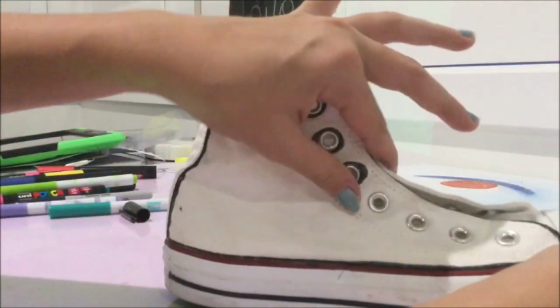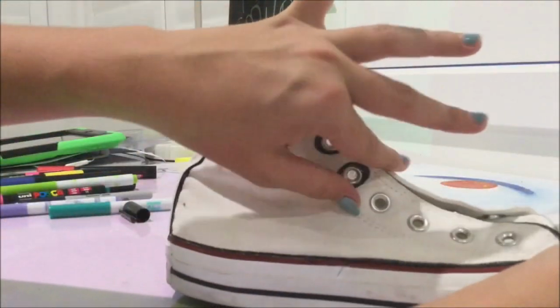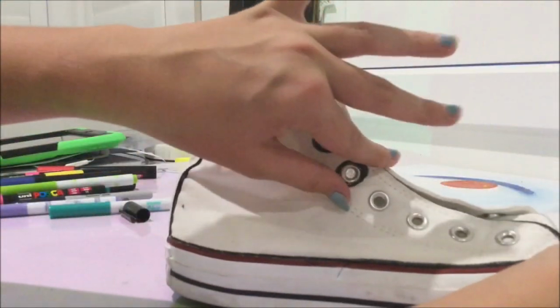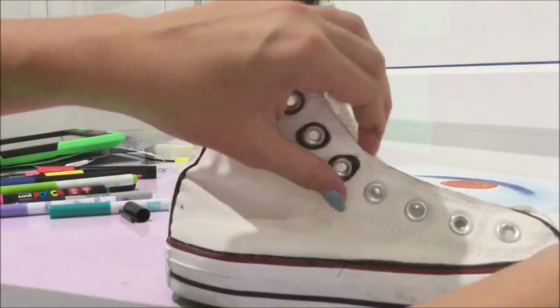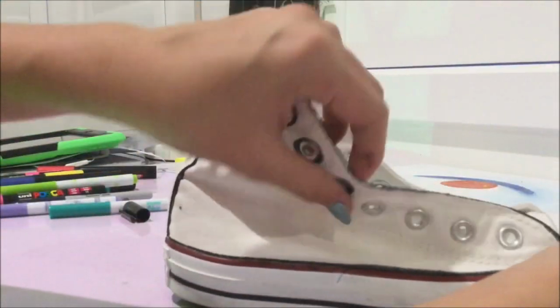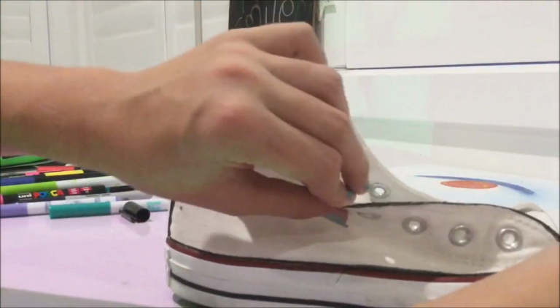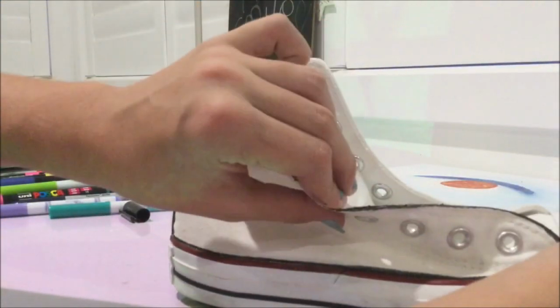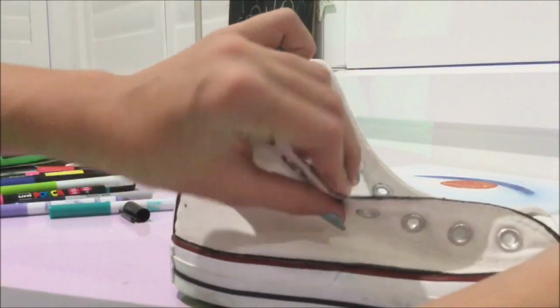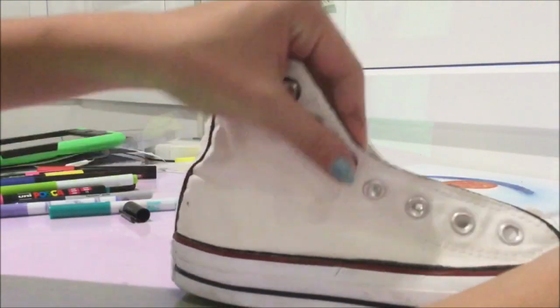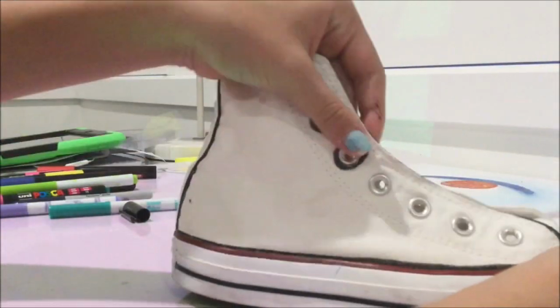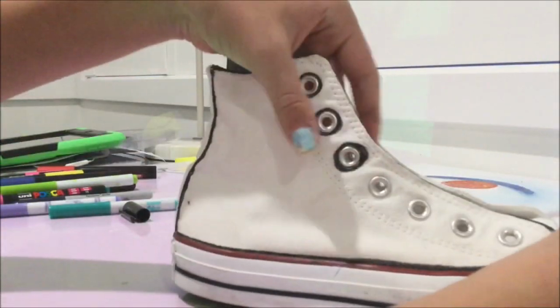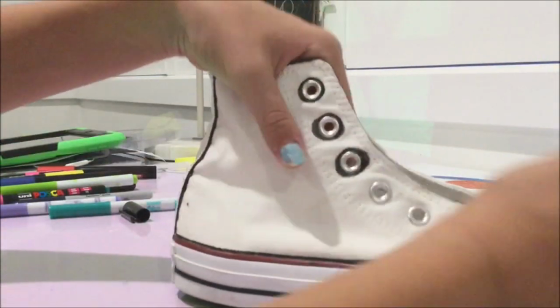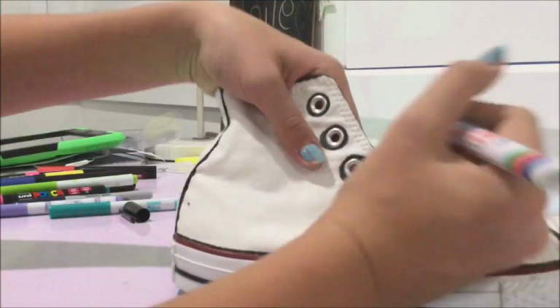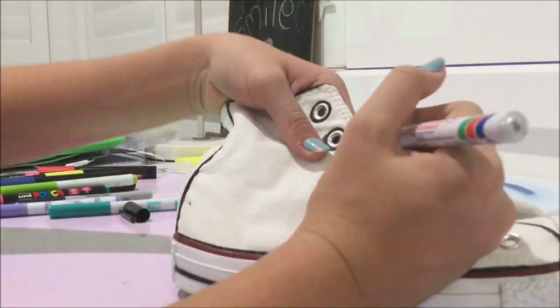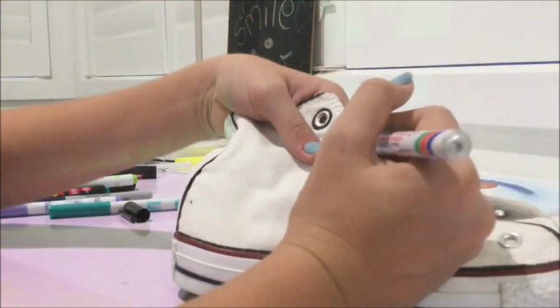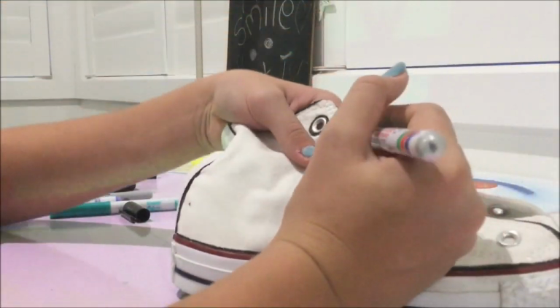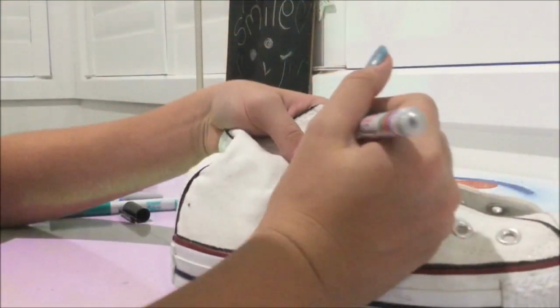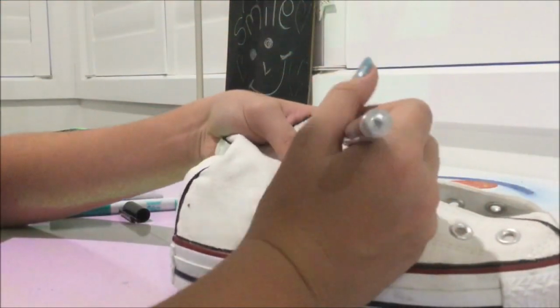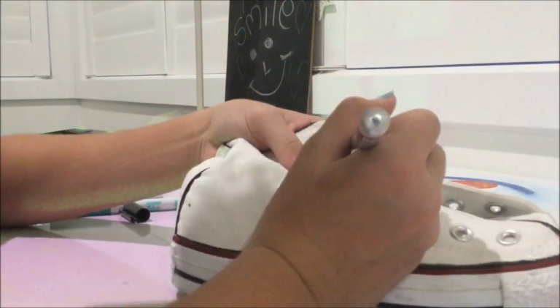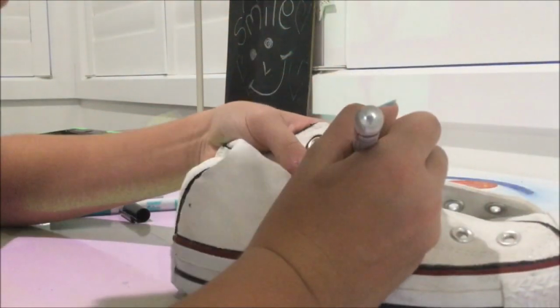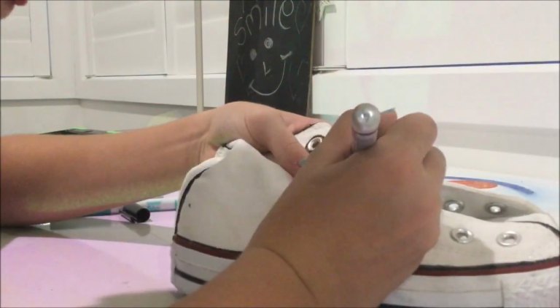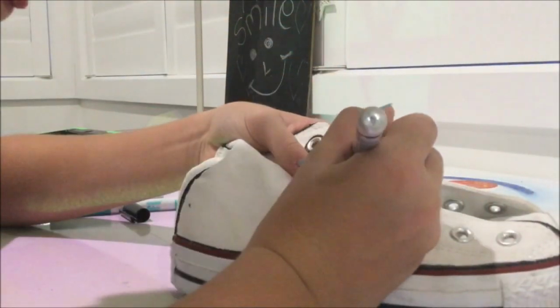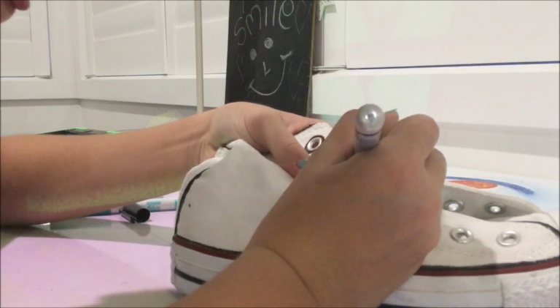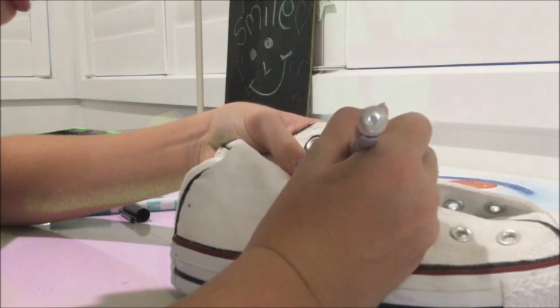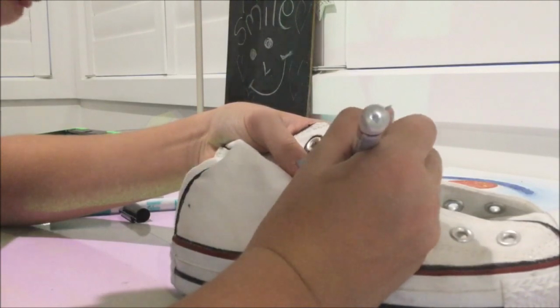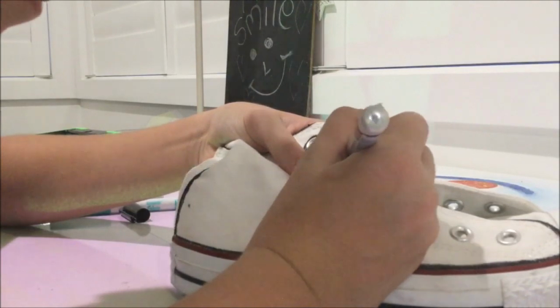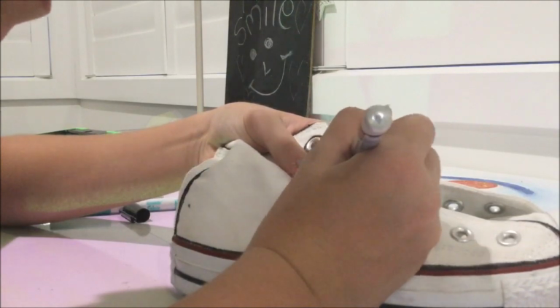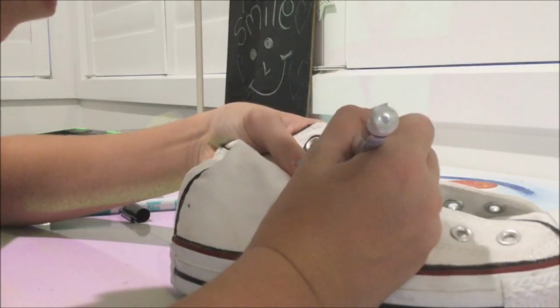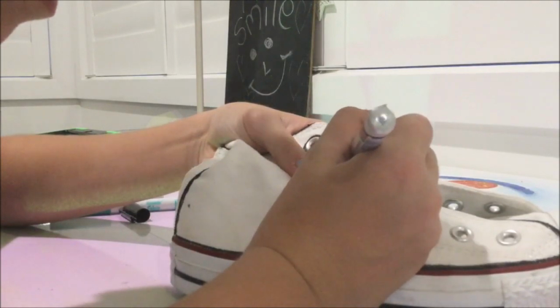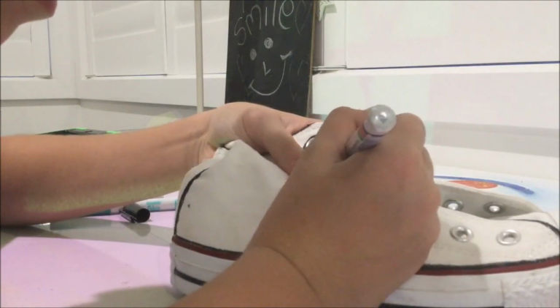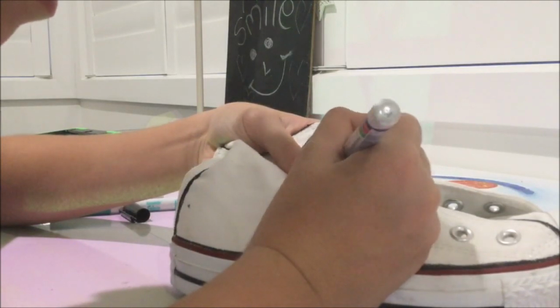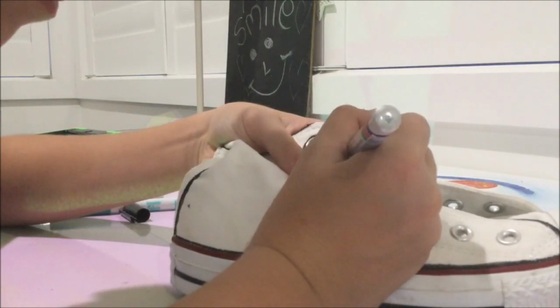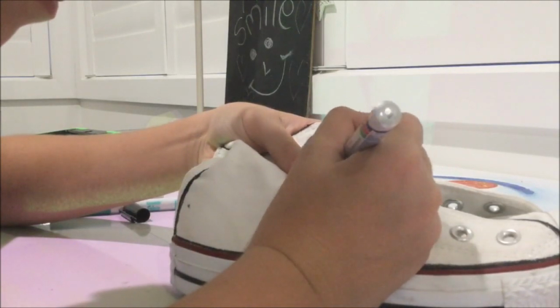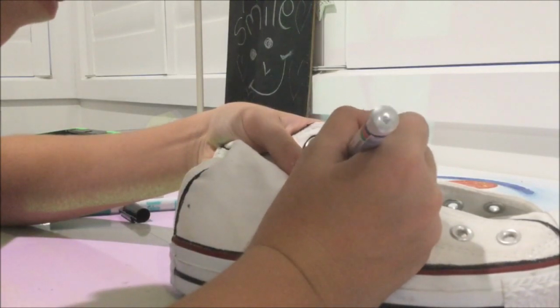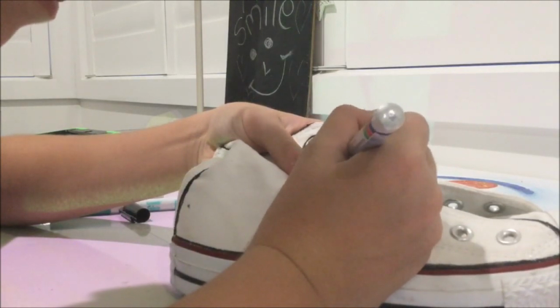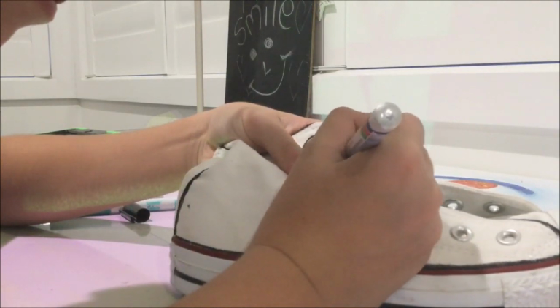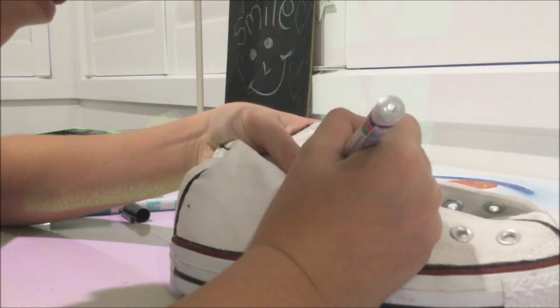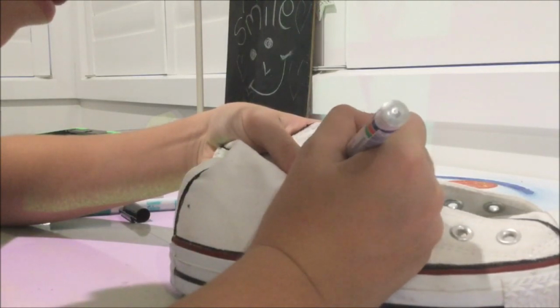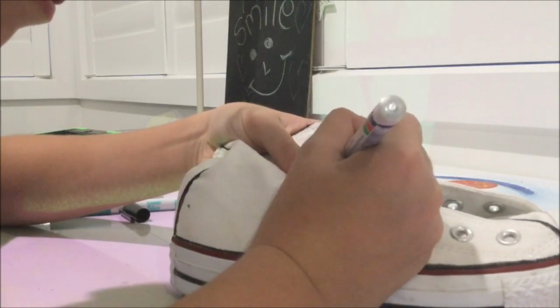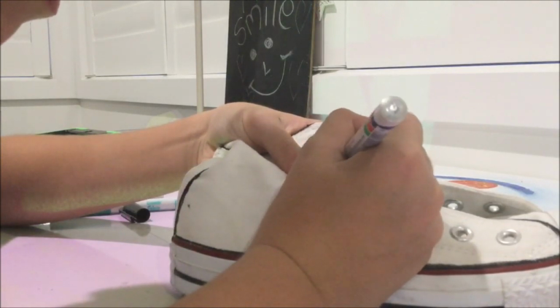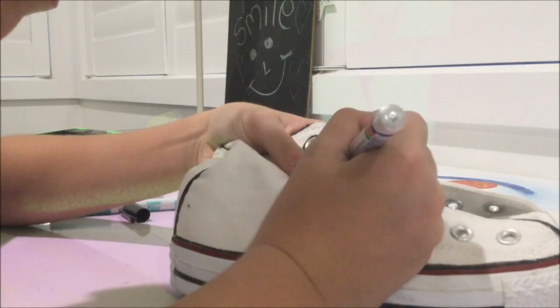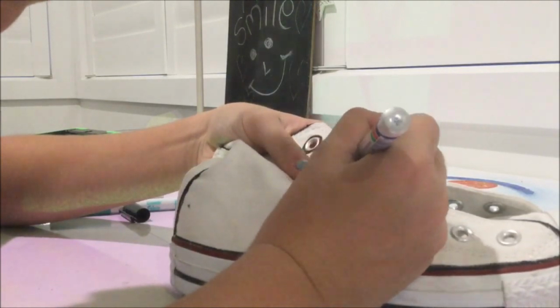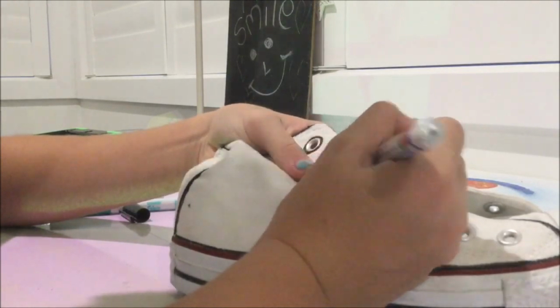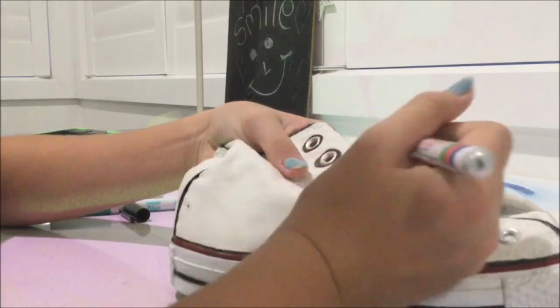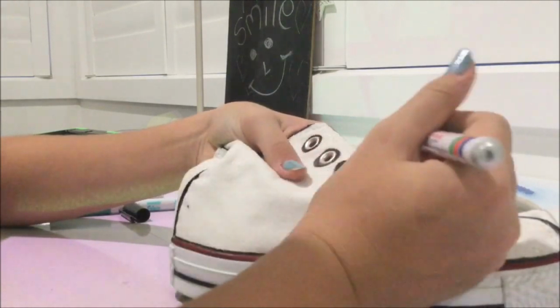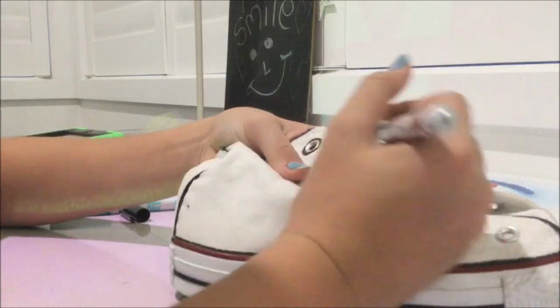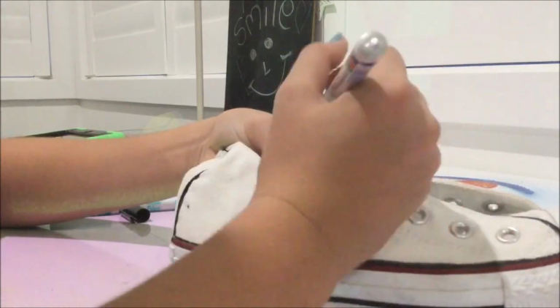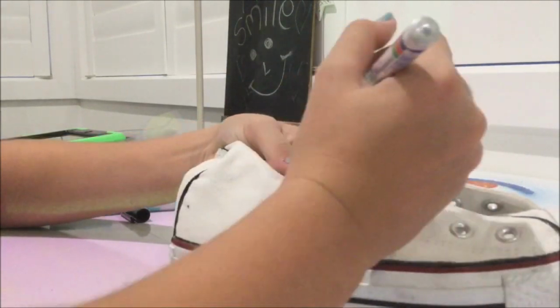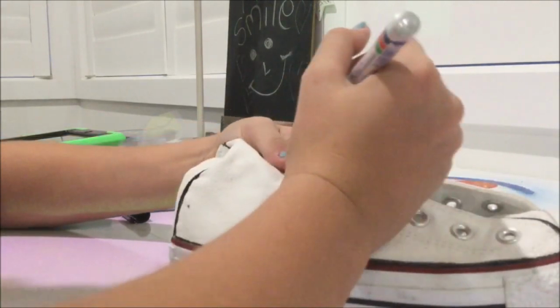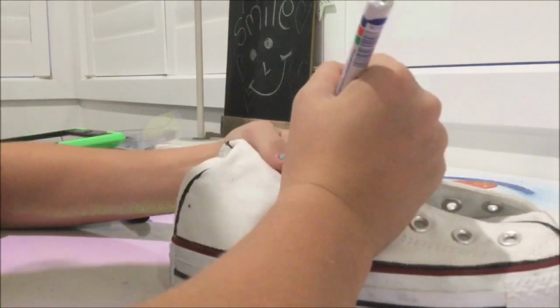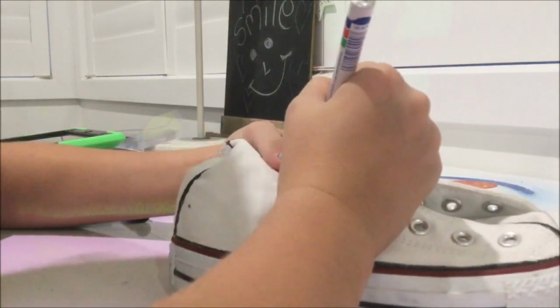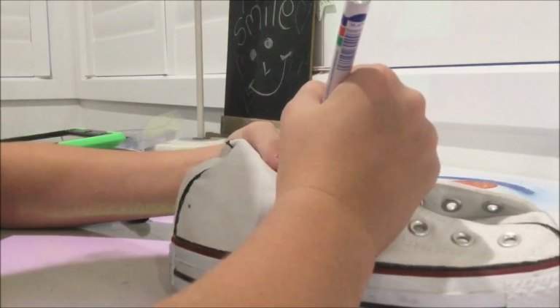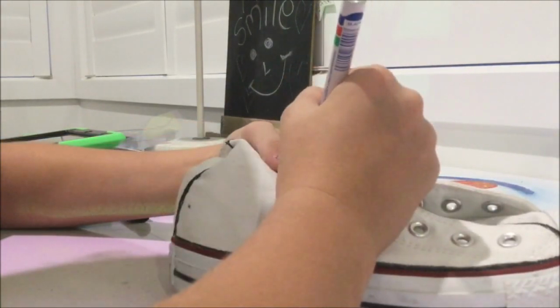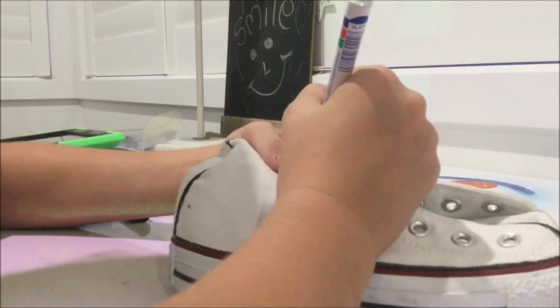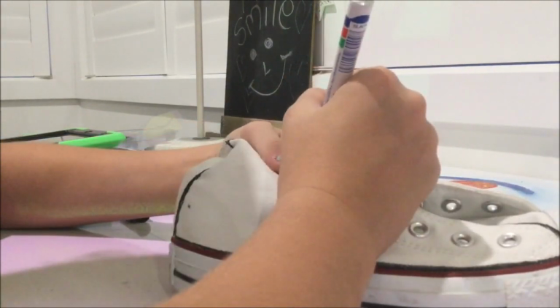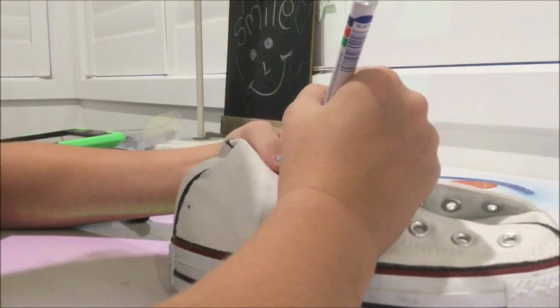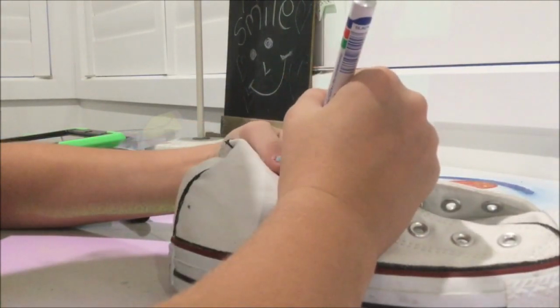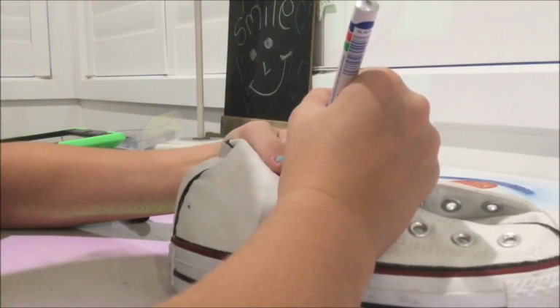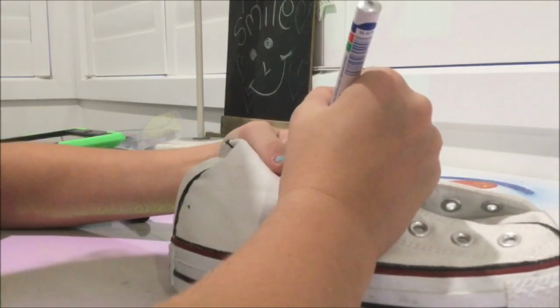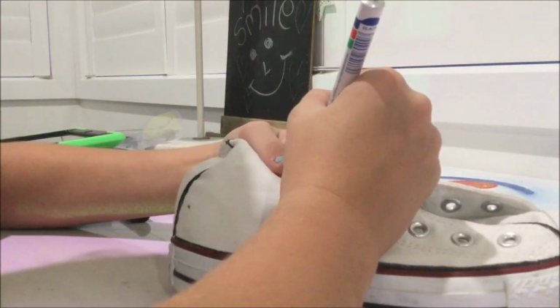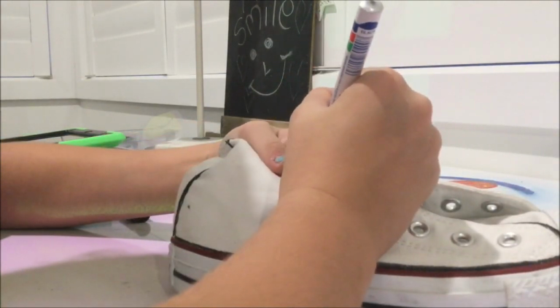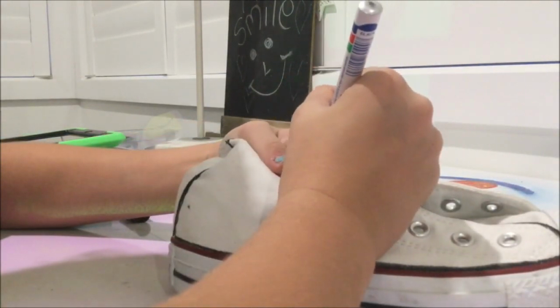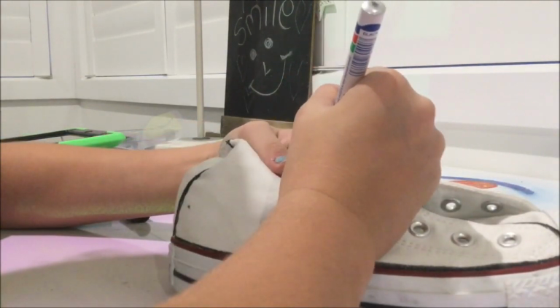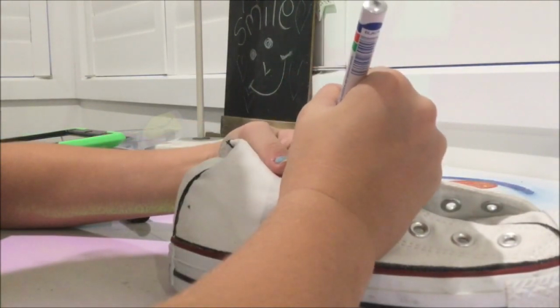The first thing I did is I got a black marker and I started outlining all the parts I didn't want to be colored in.